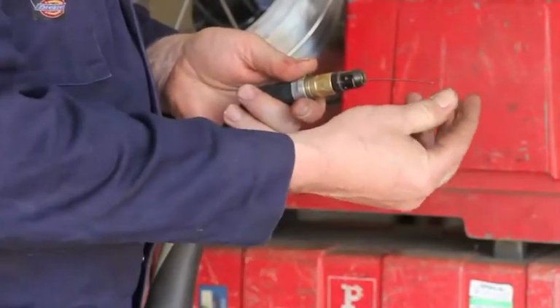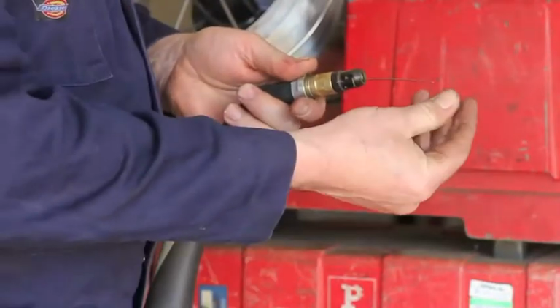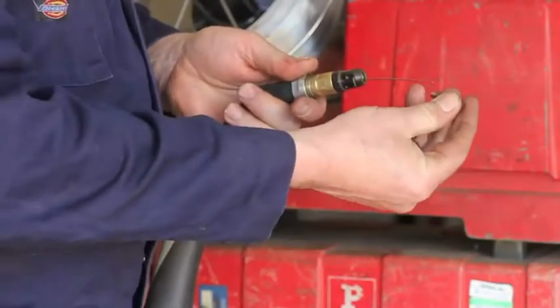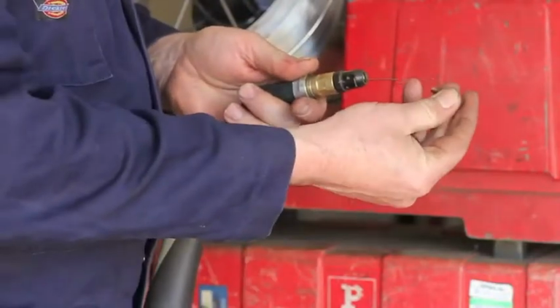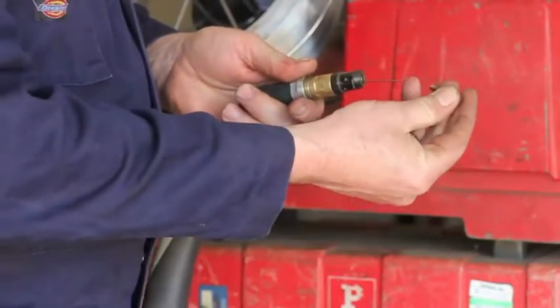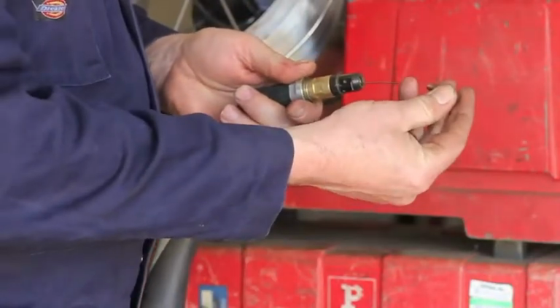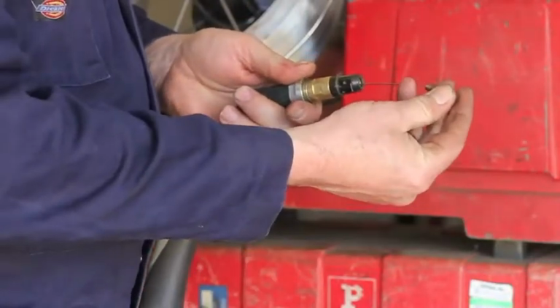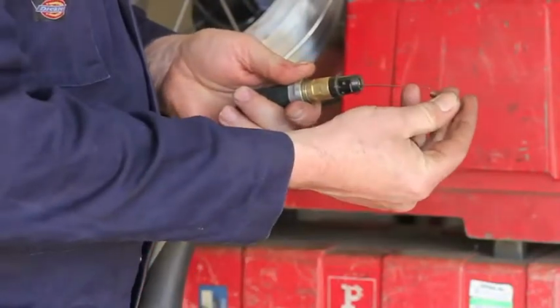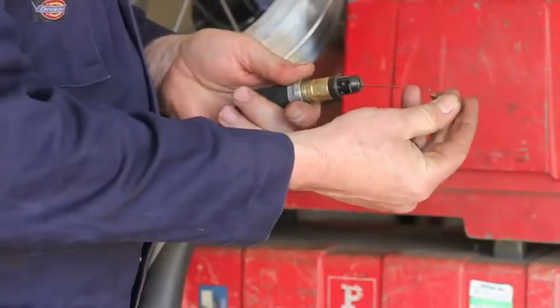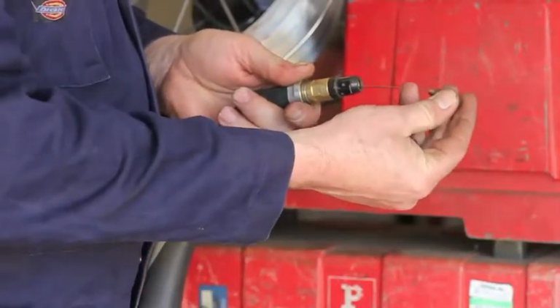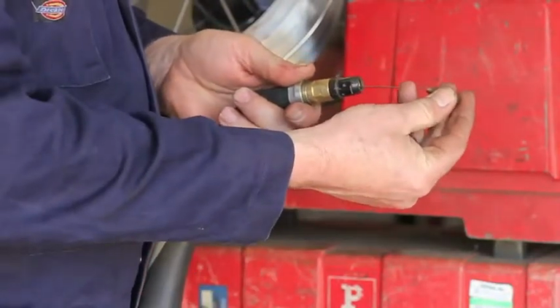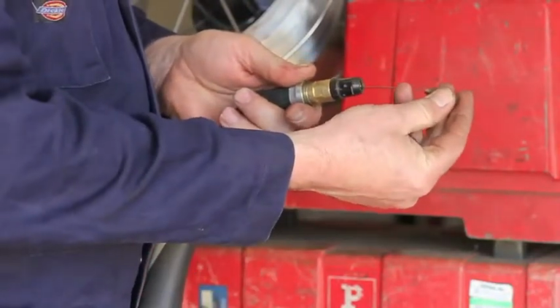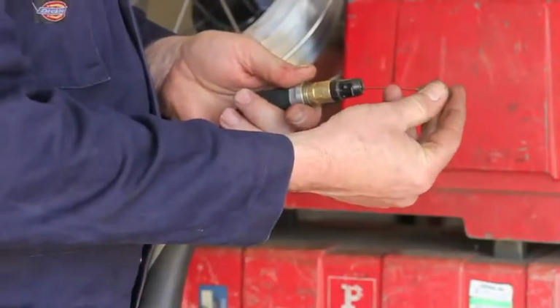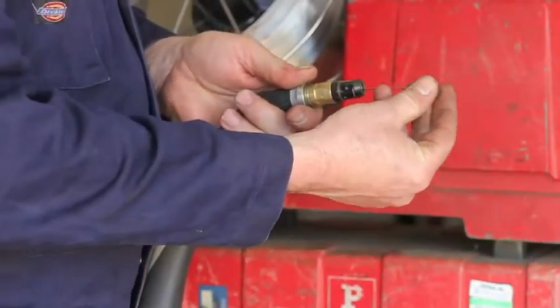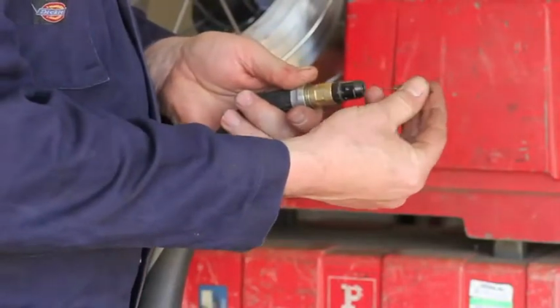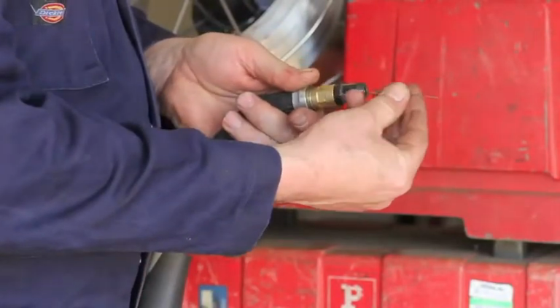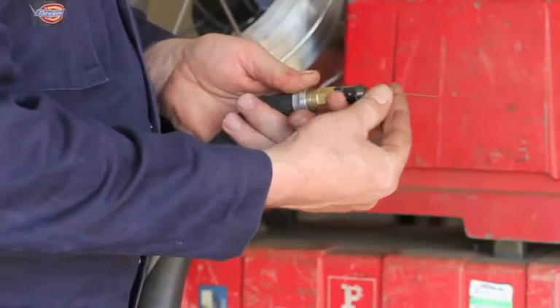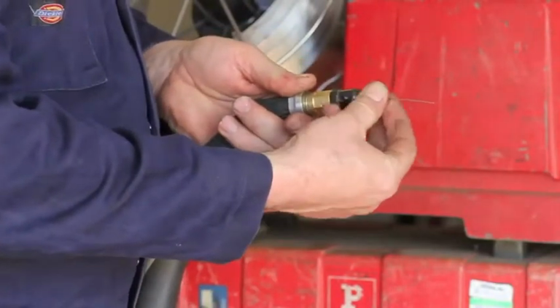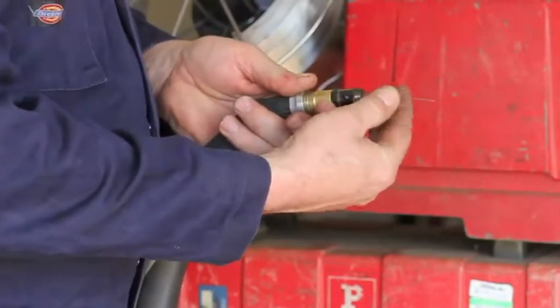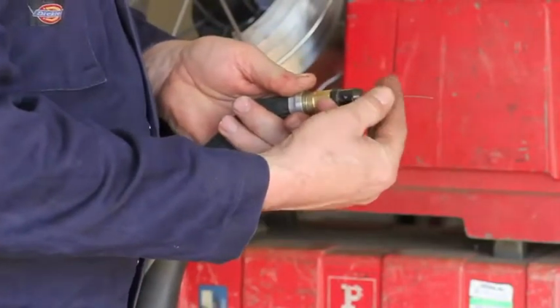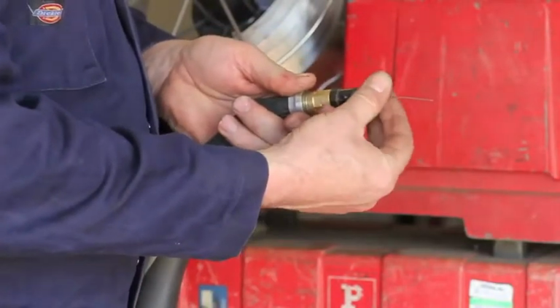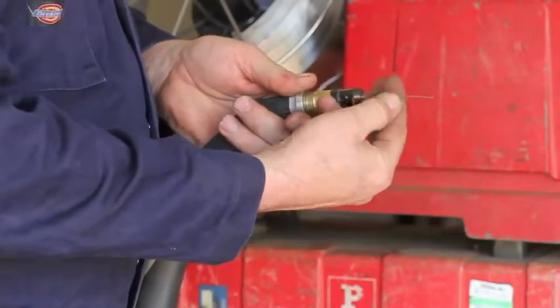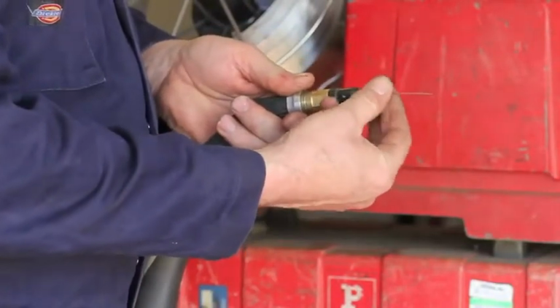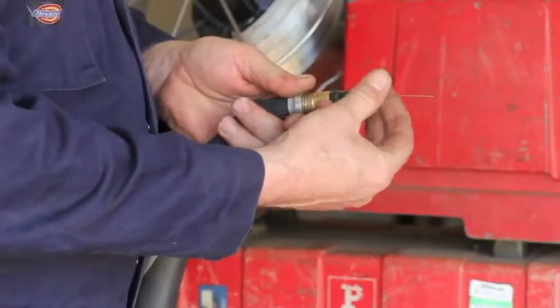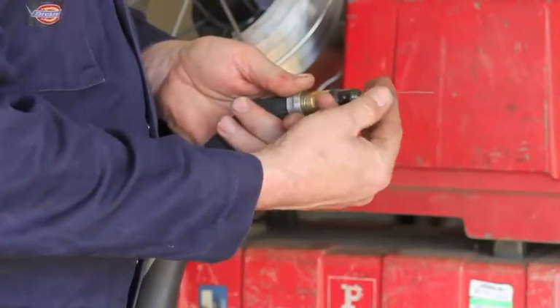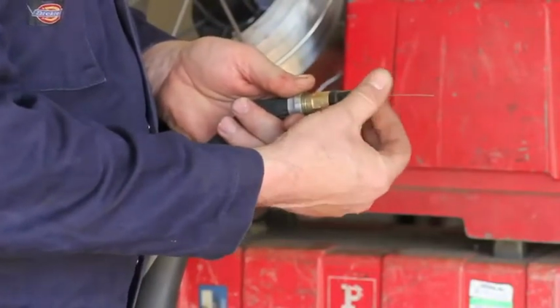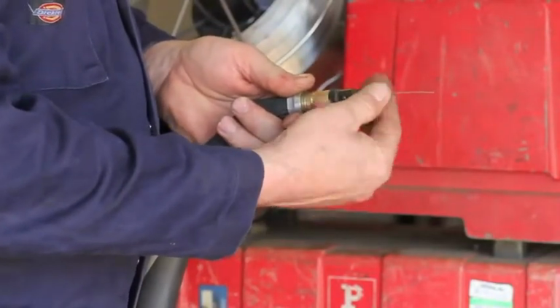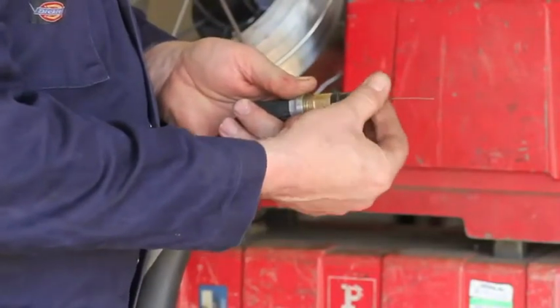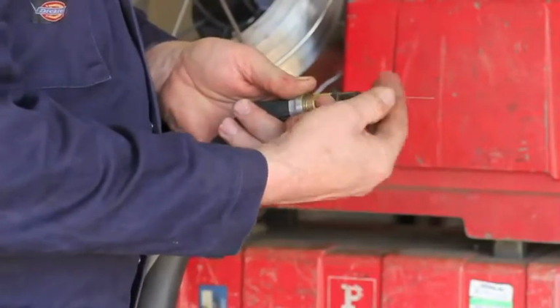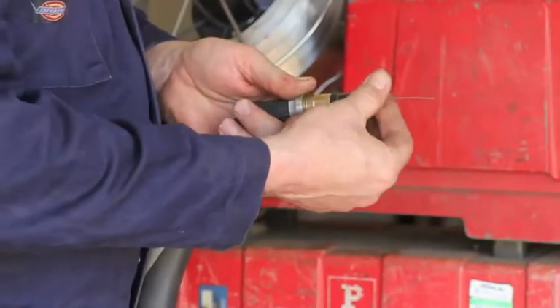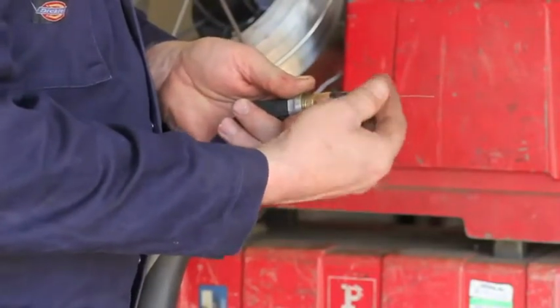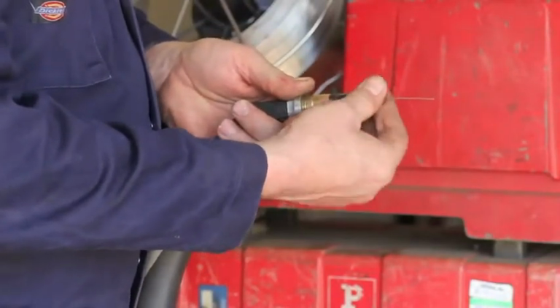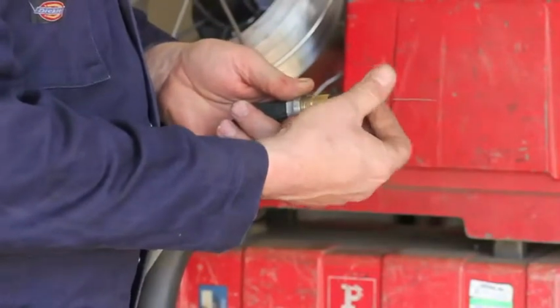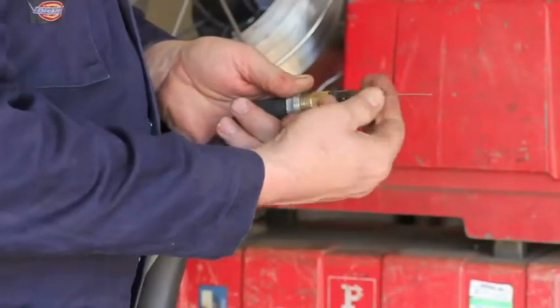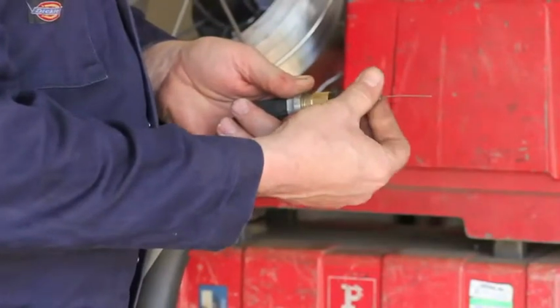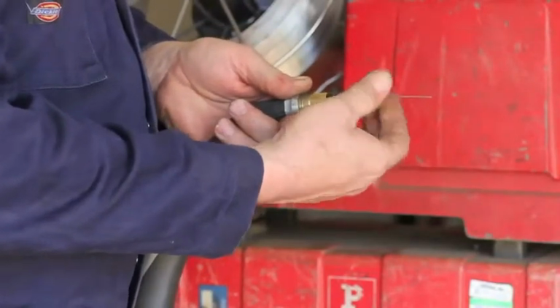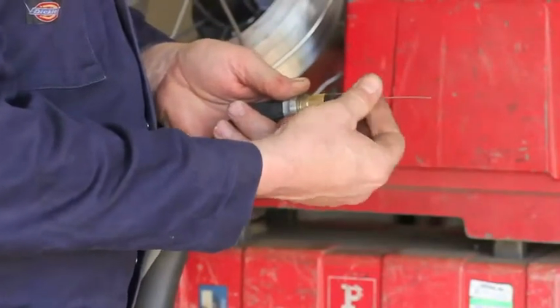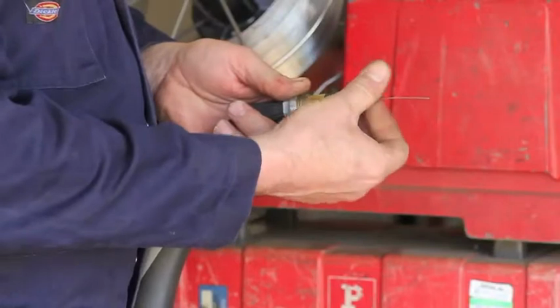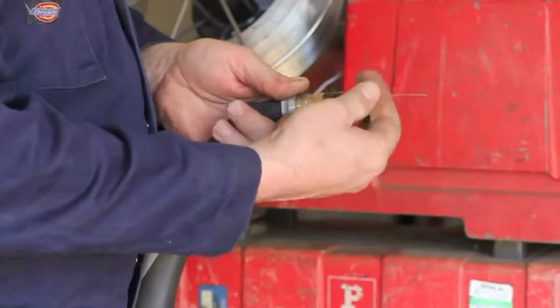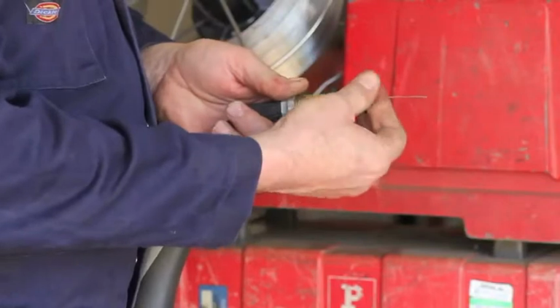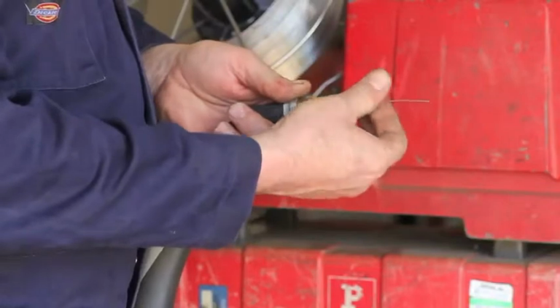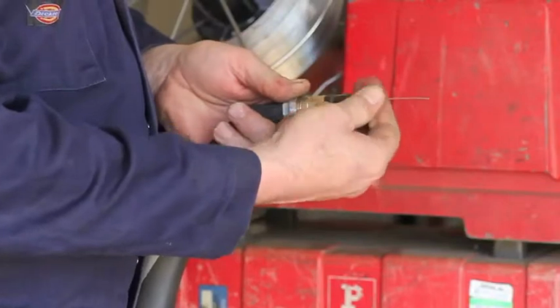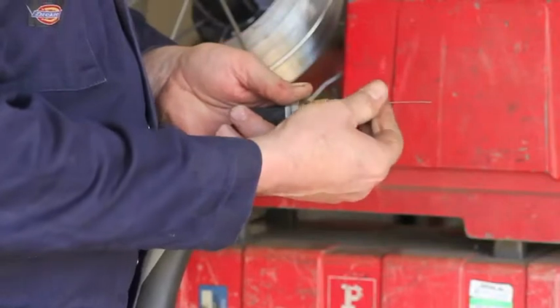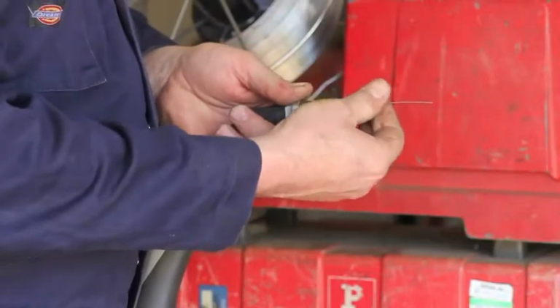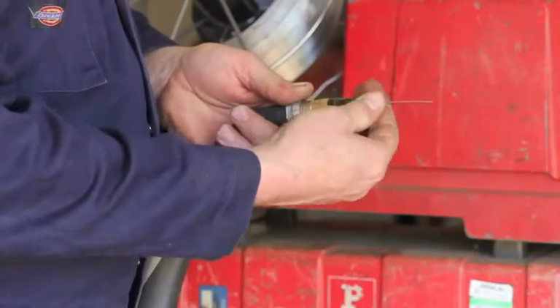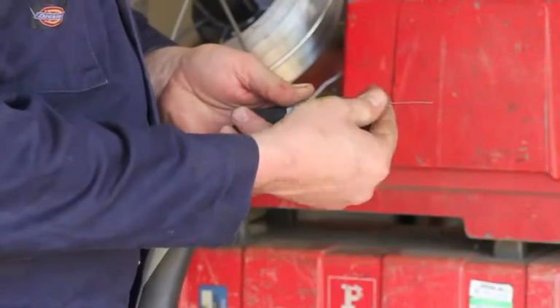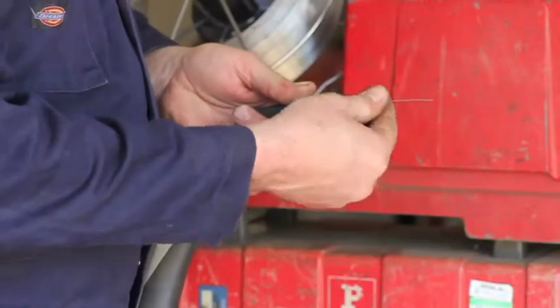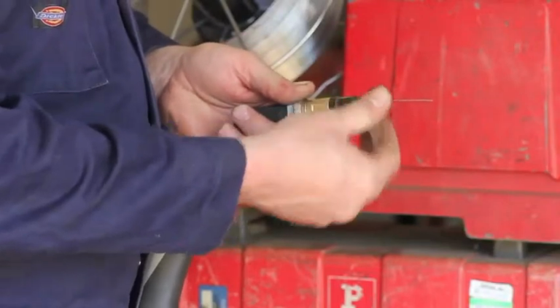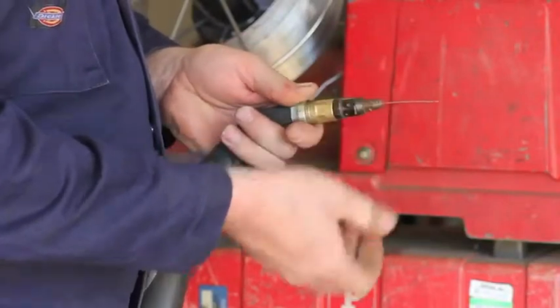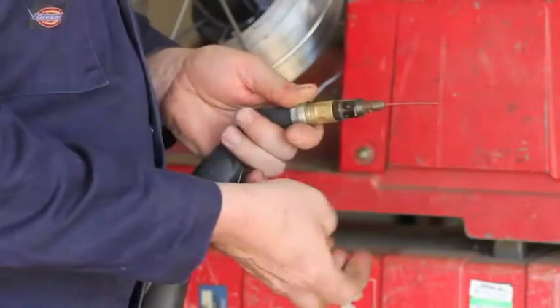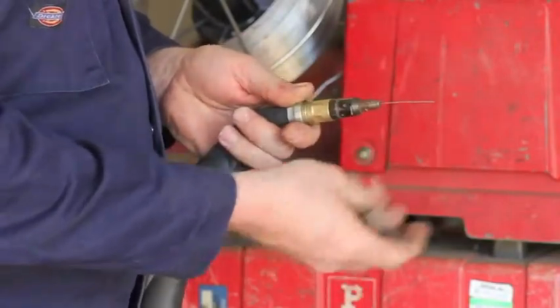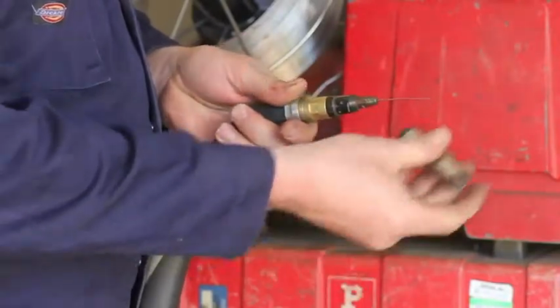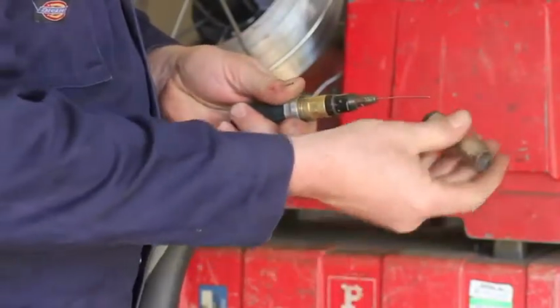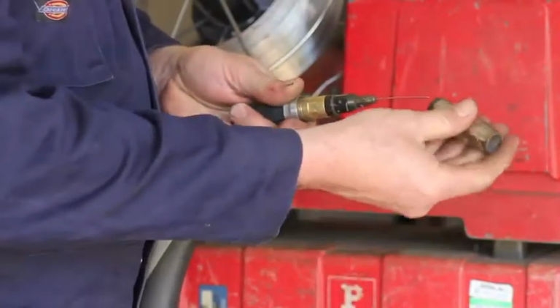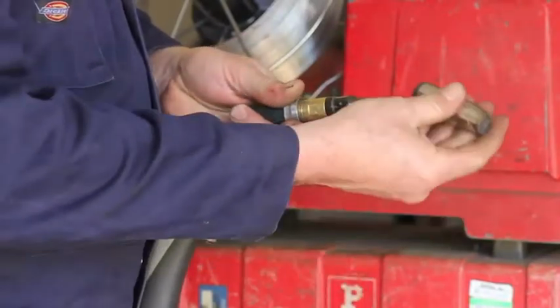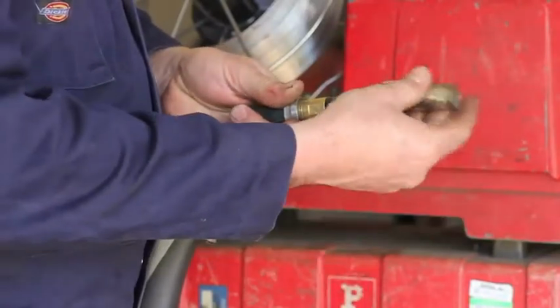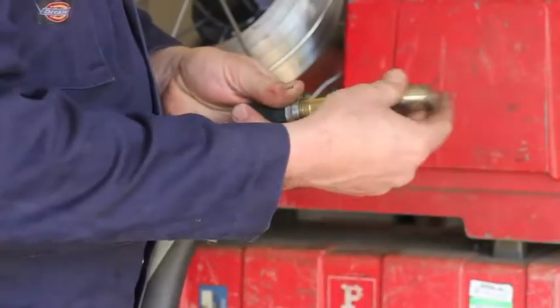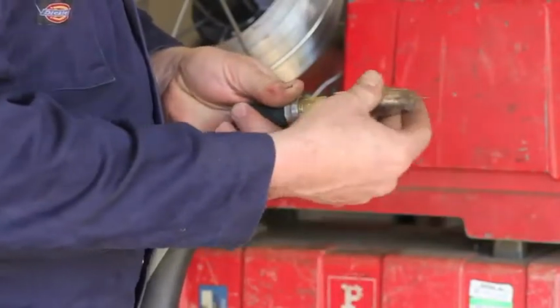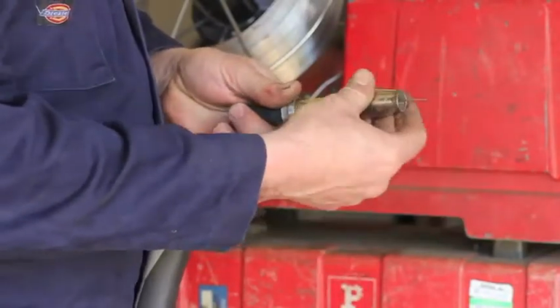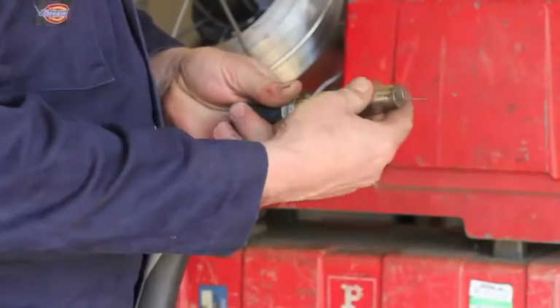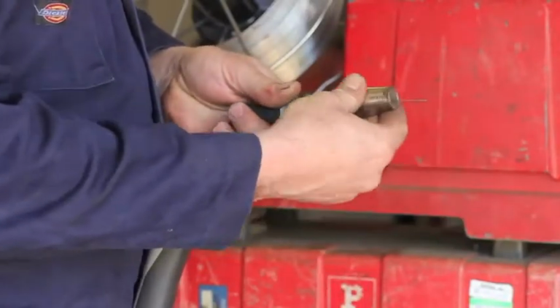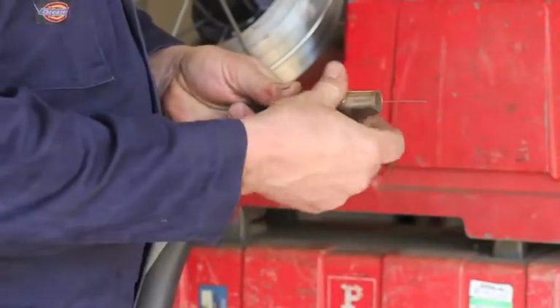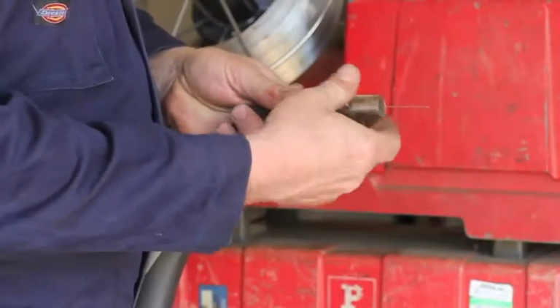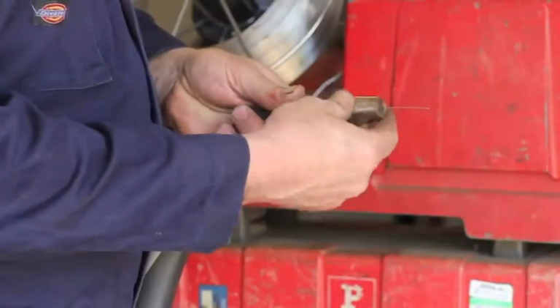So we slide this tip back on, screw it up, and put the shroud back on.